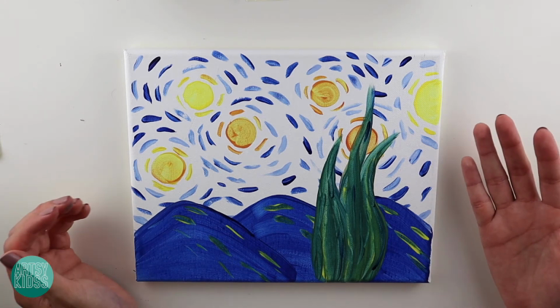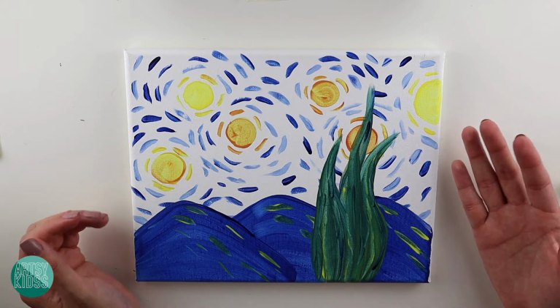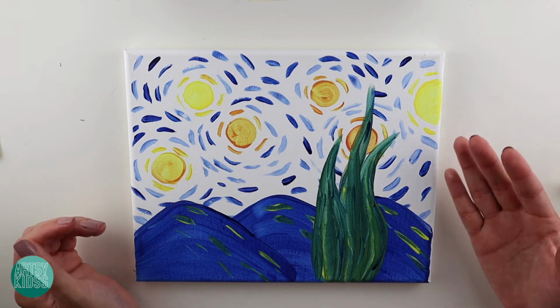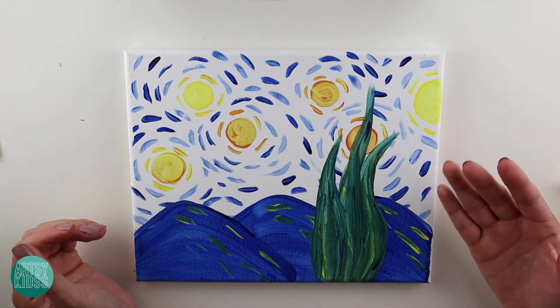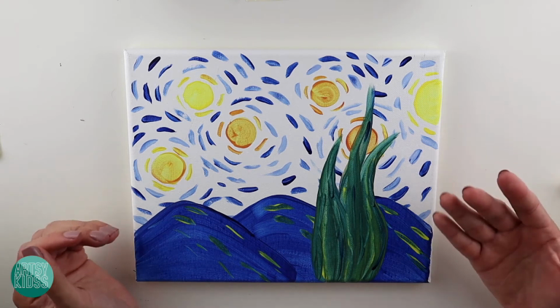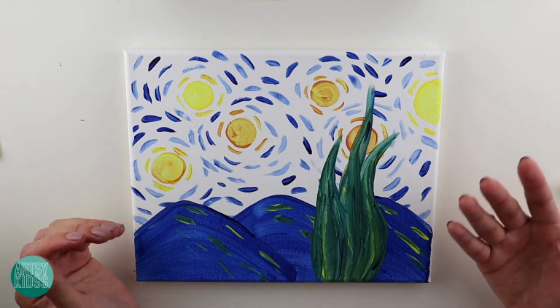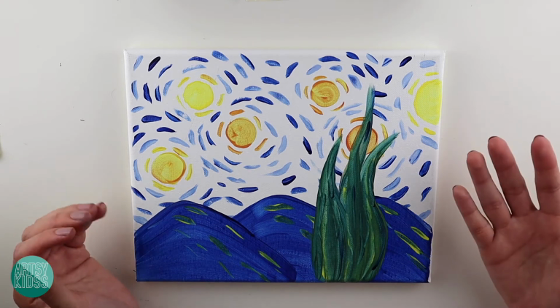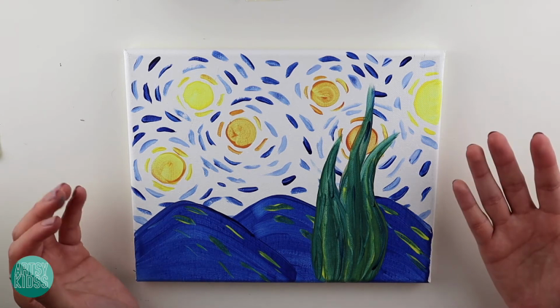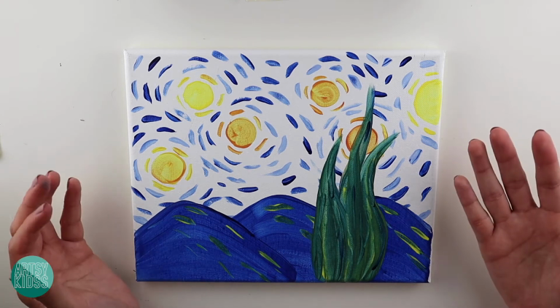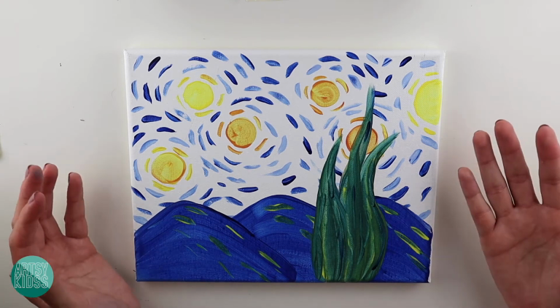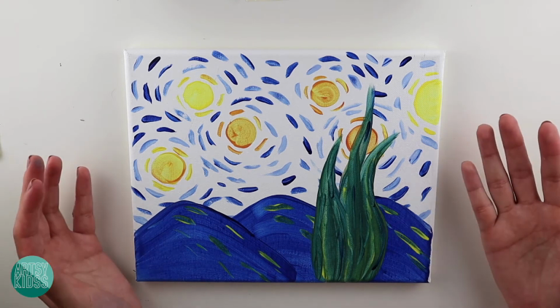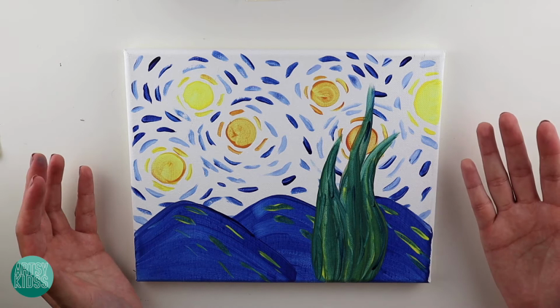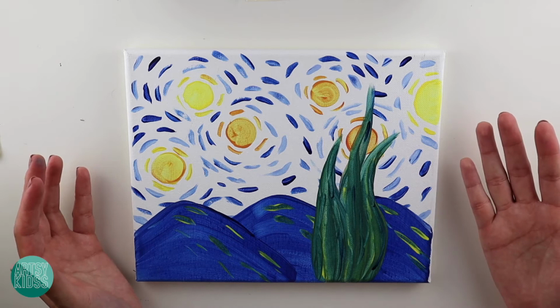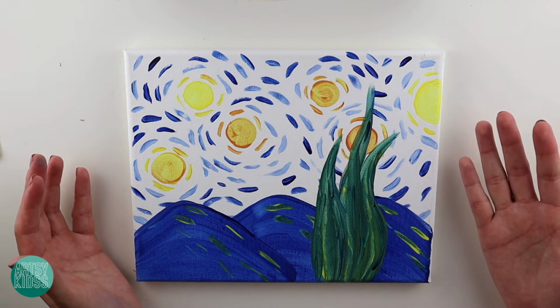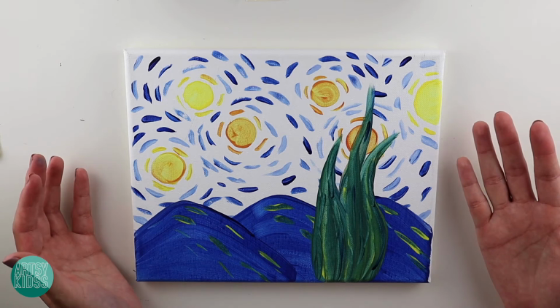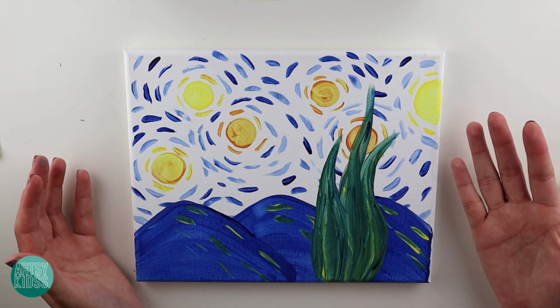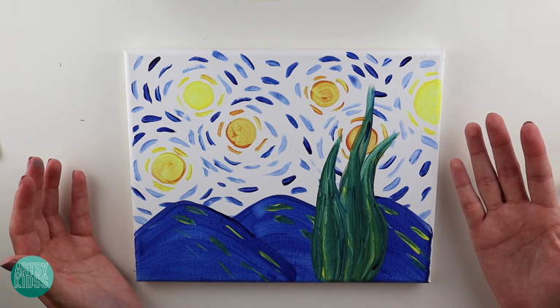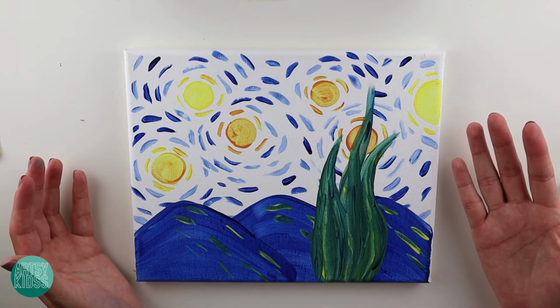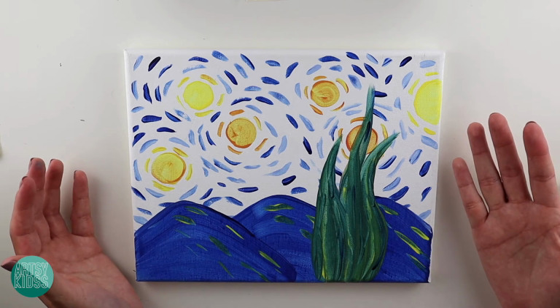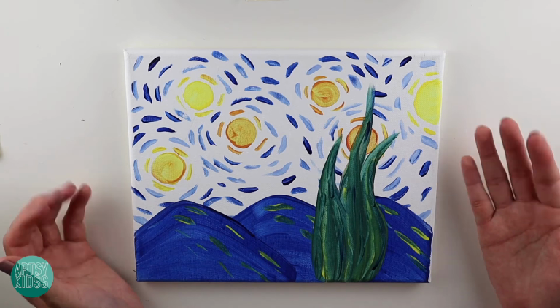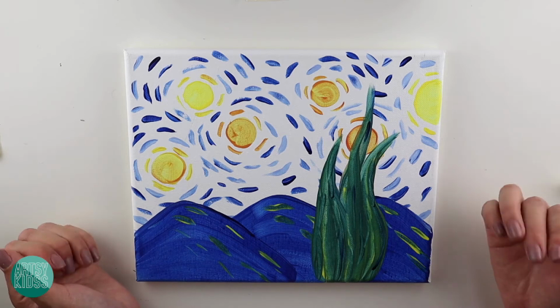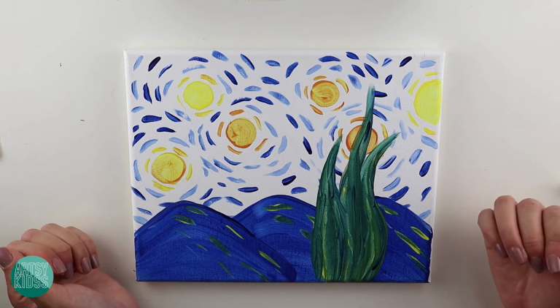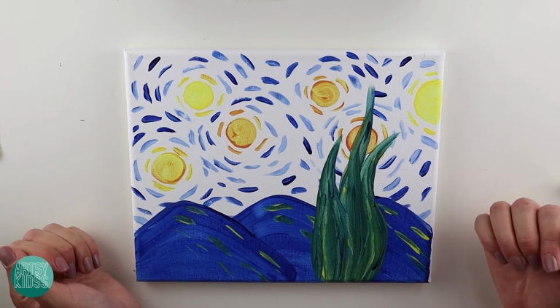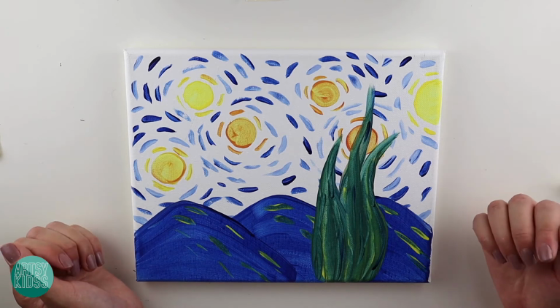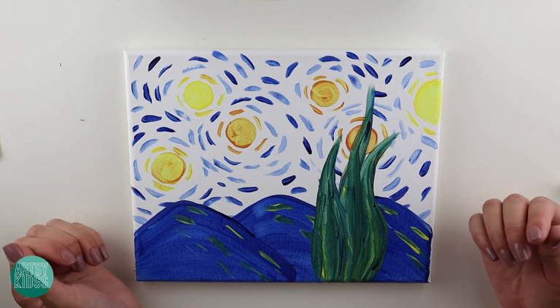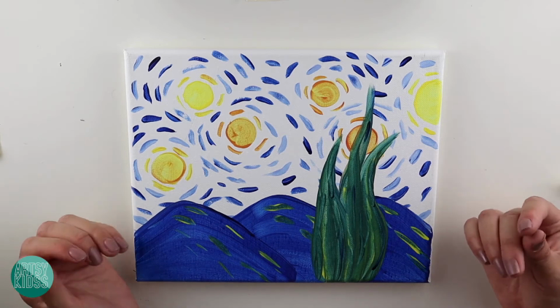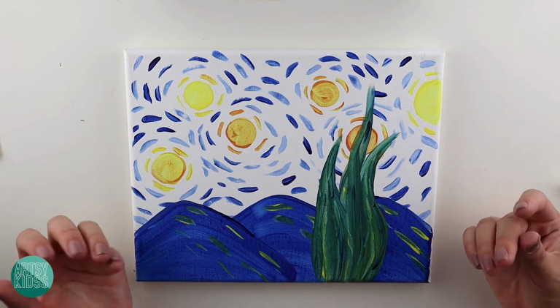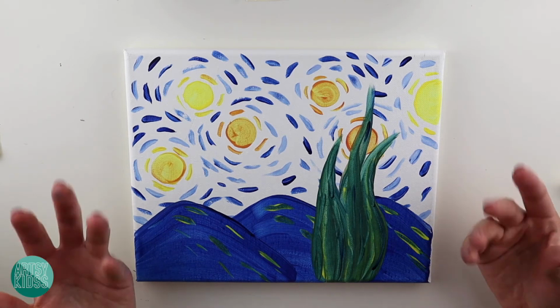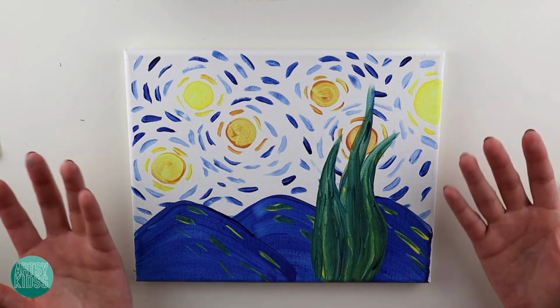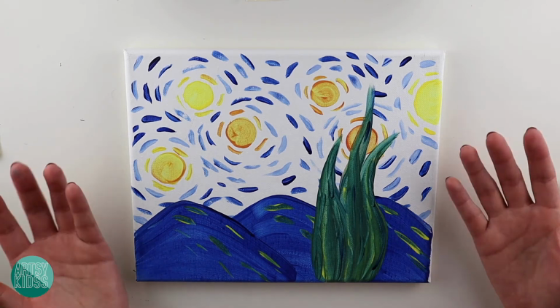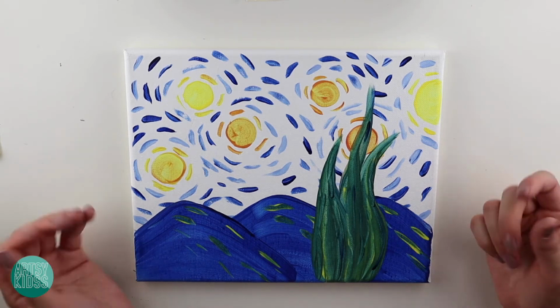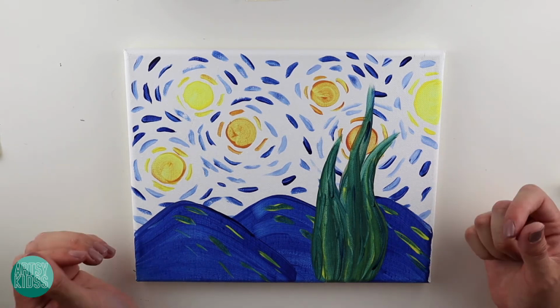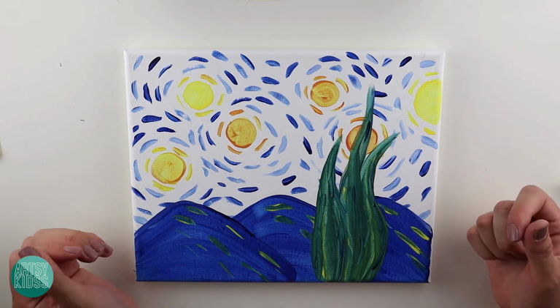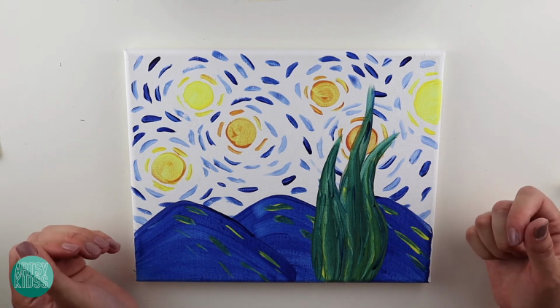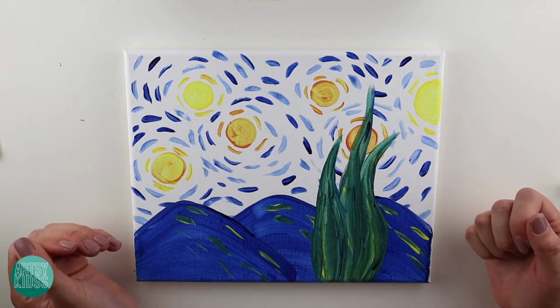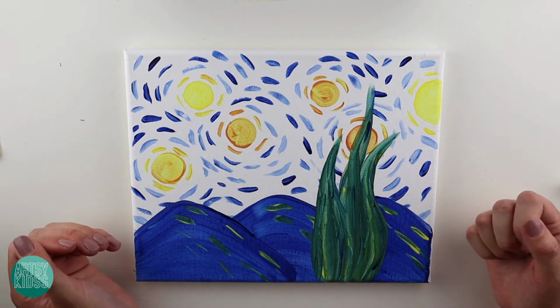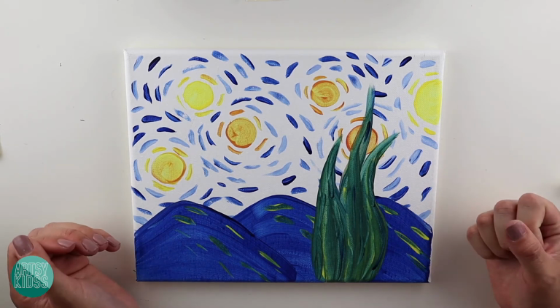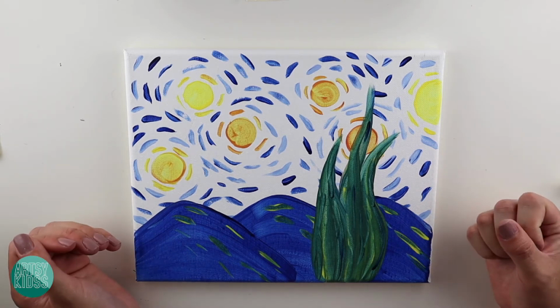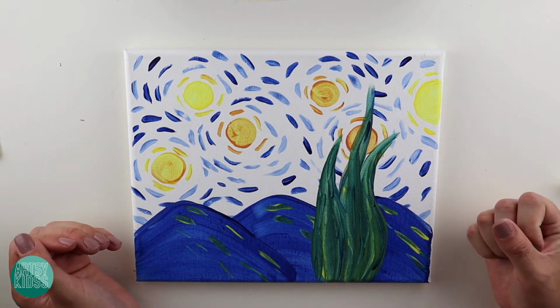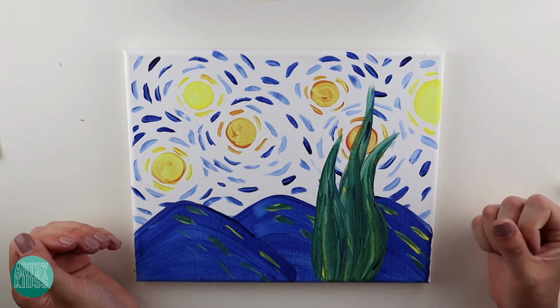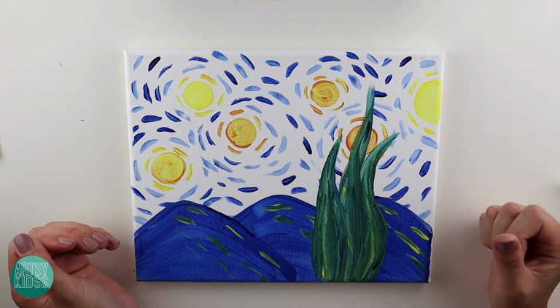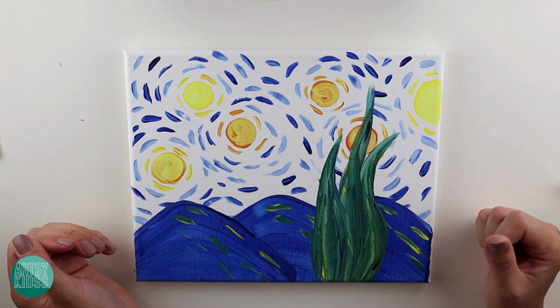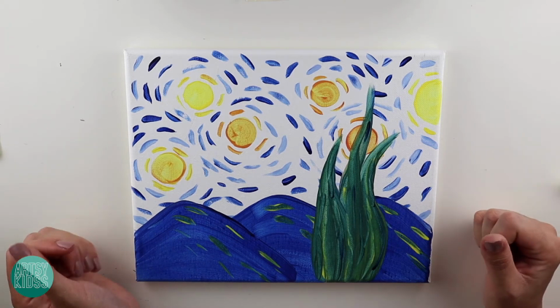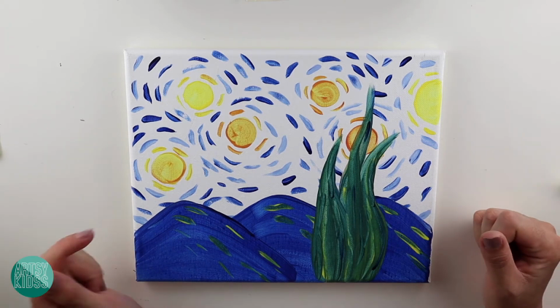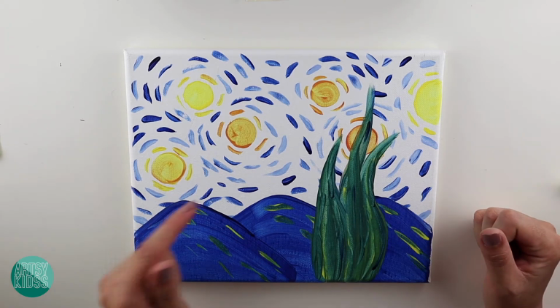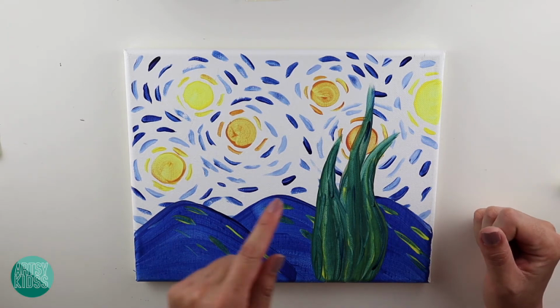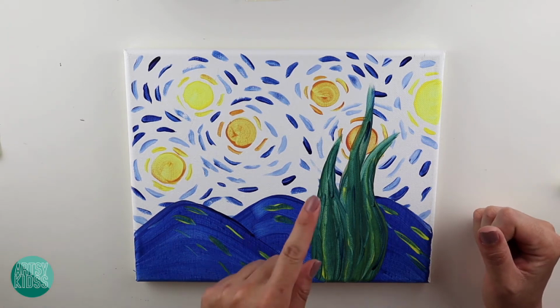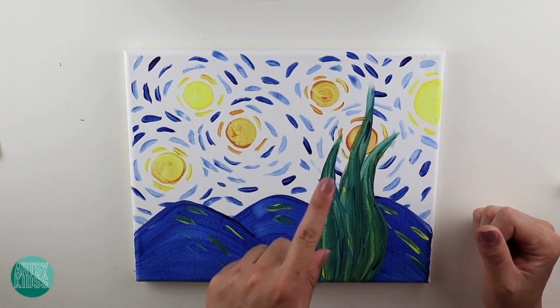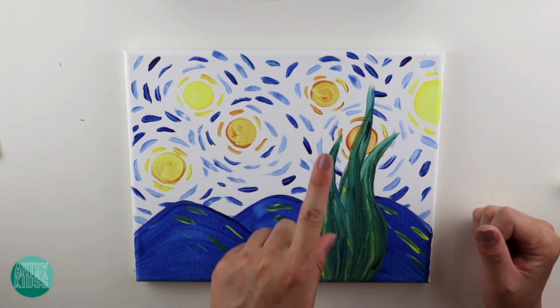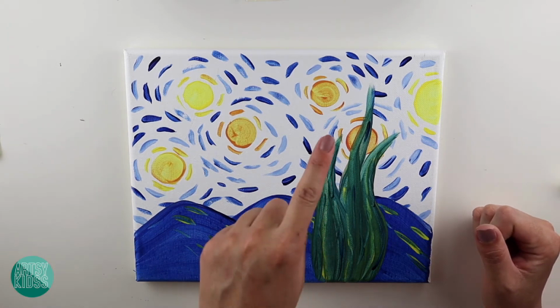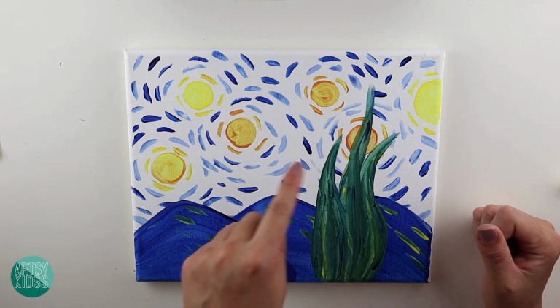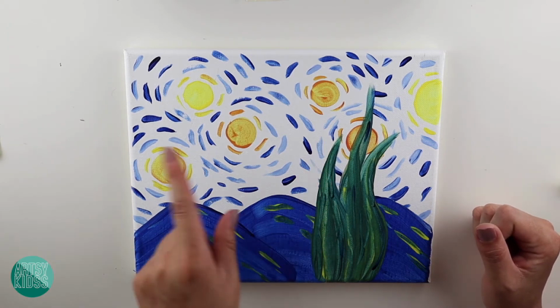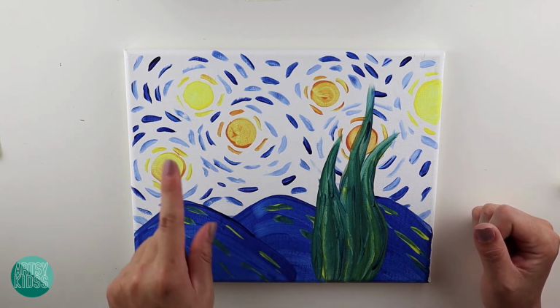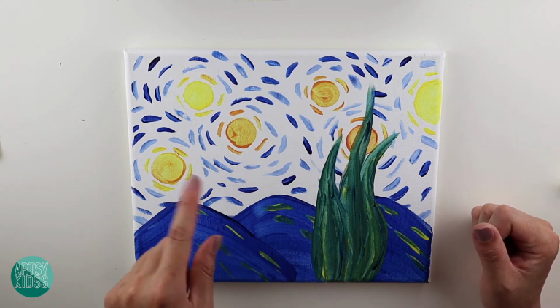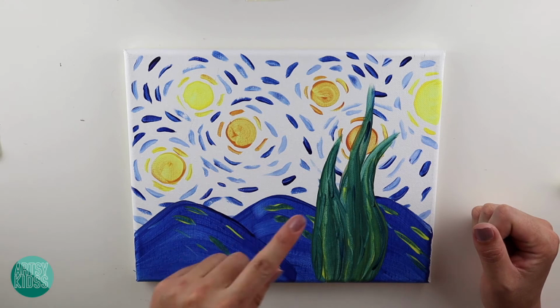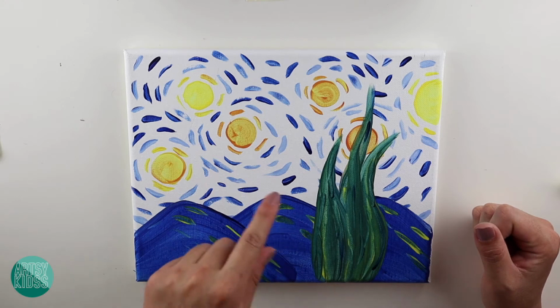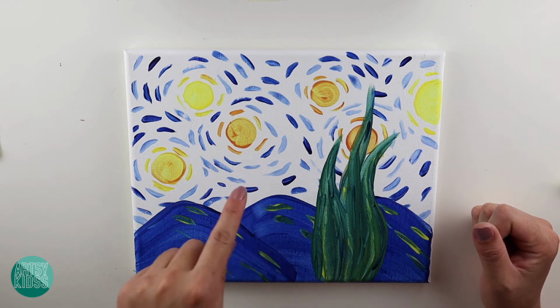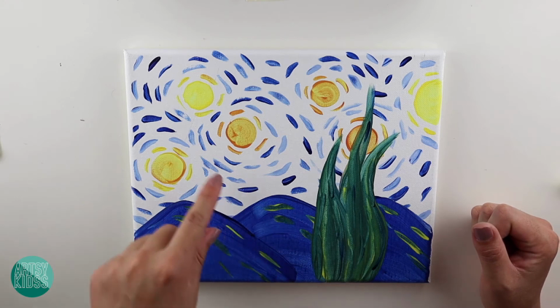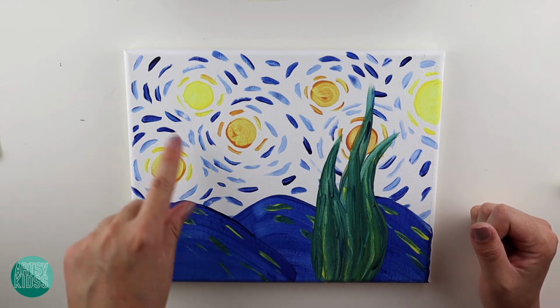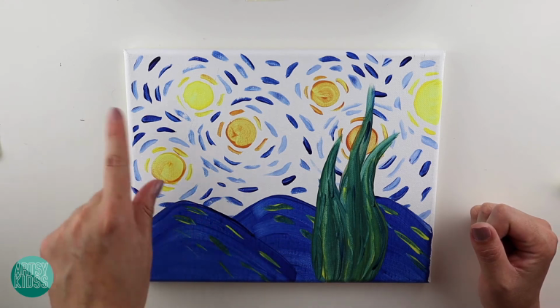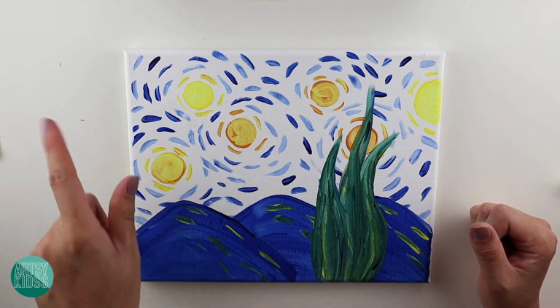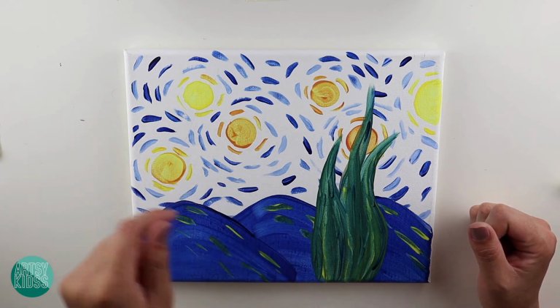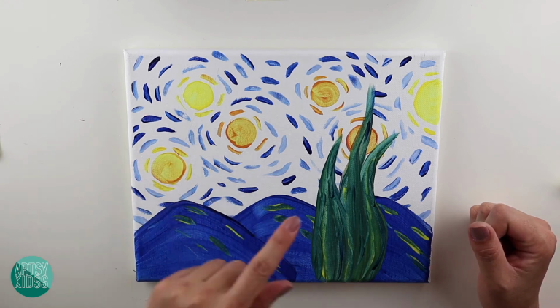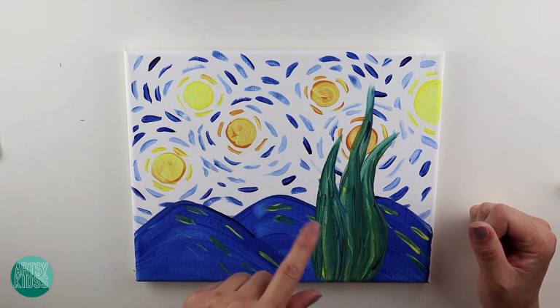He's a part of Impressionism — that's what the type of art is called. He's known for doing these little tiny, tiny strokes.